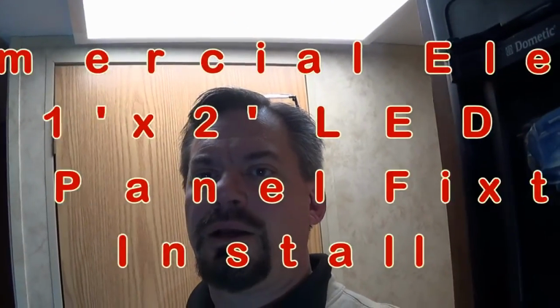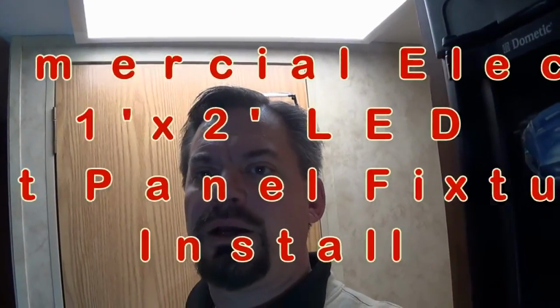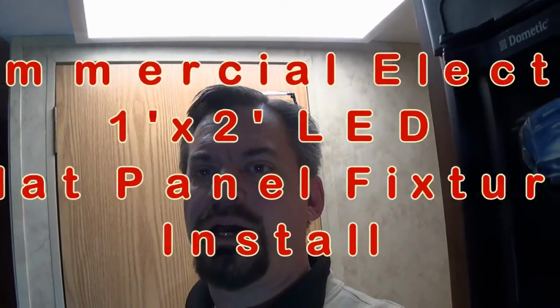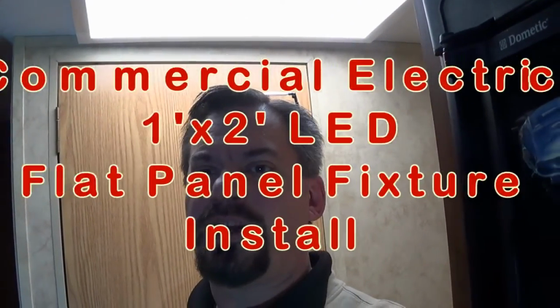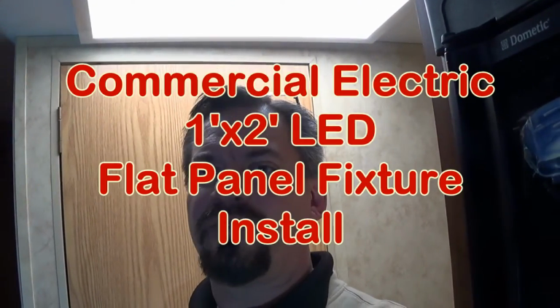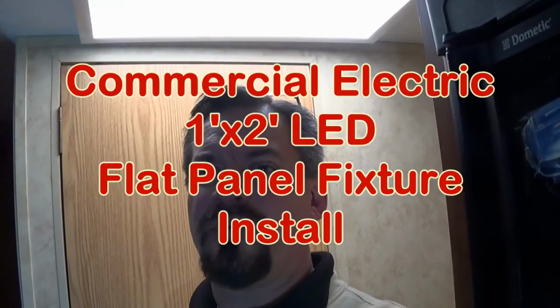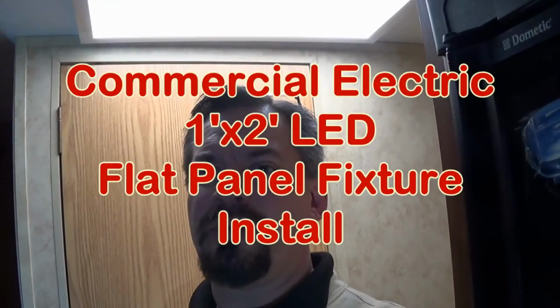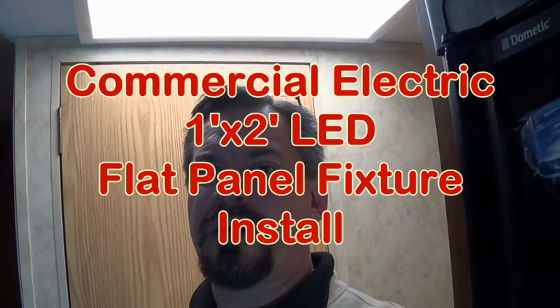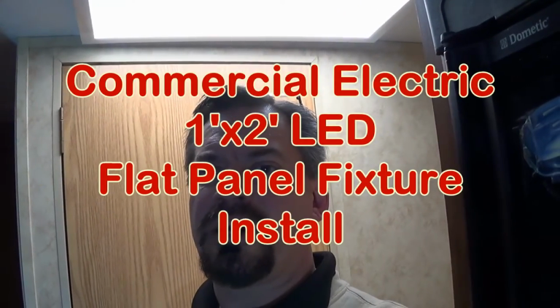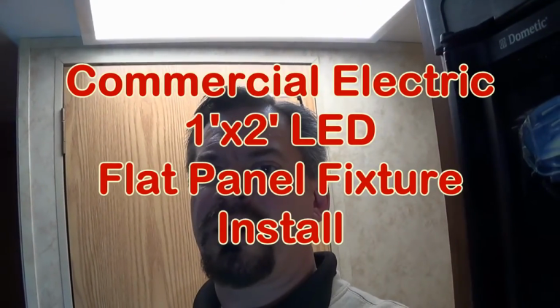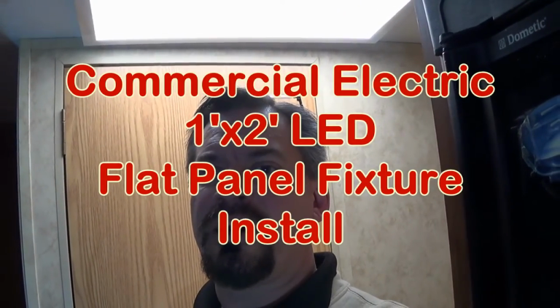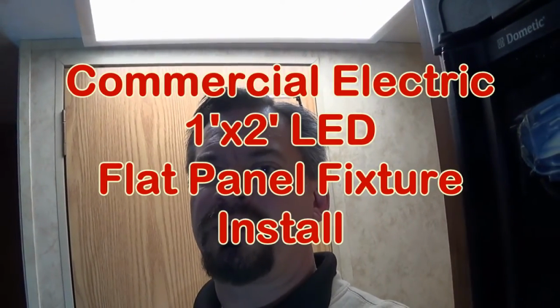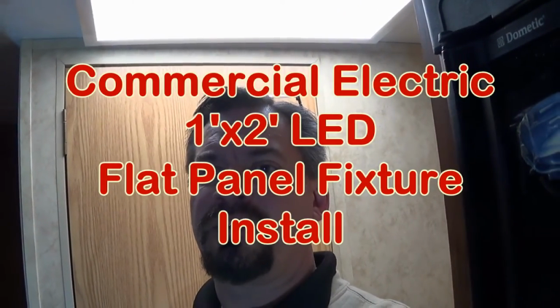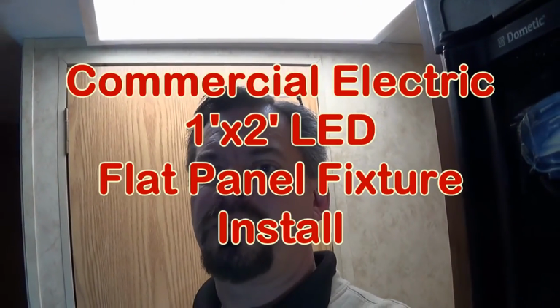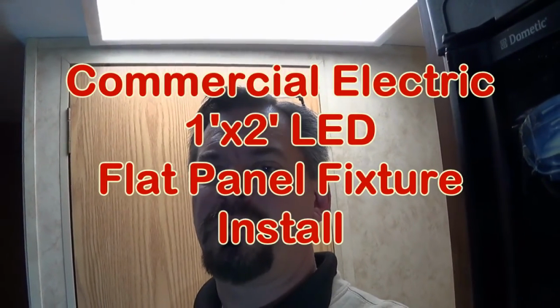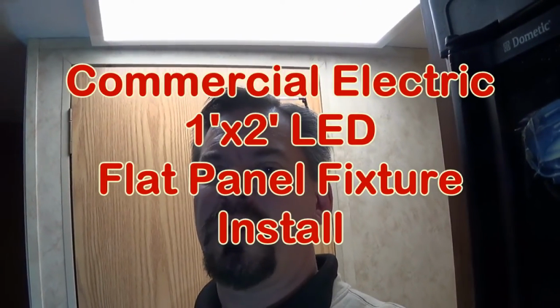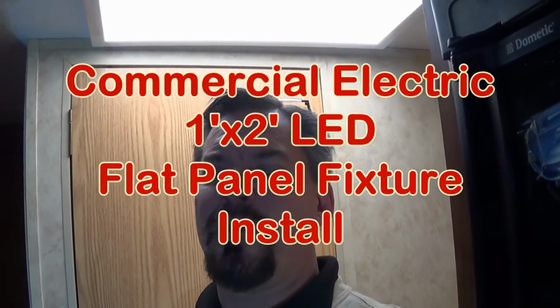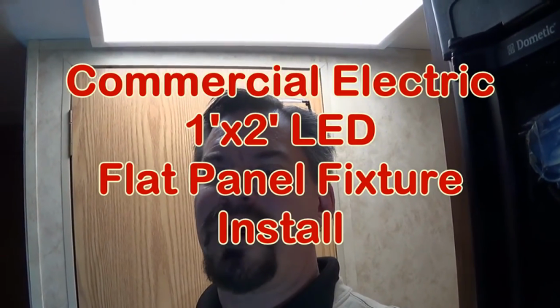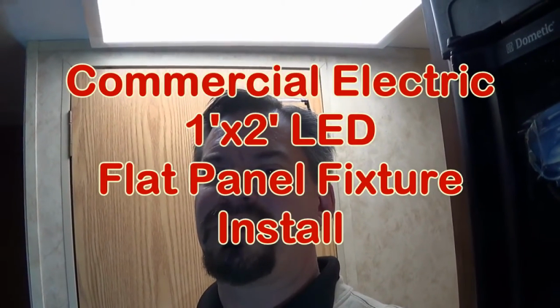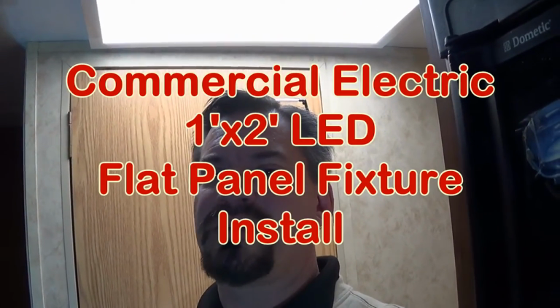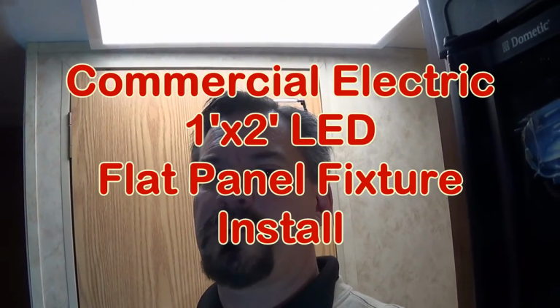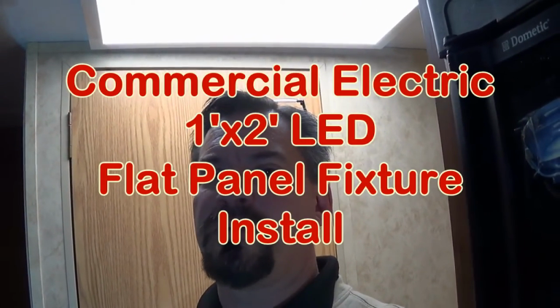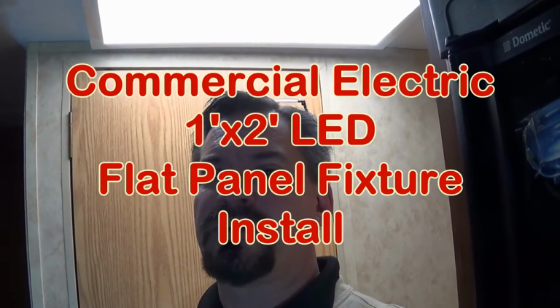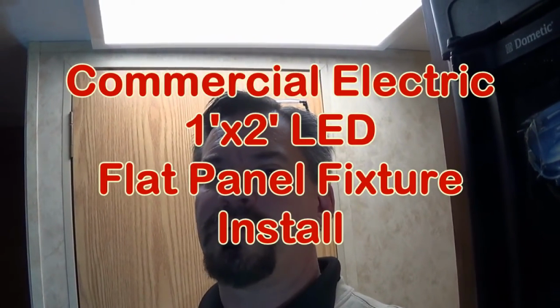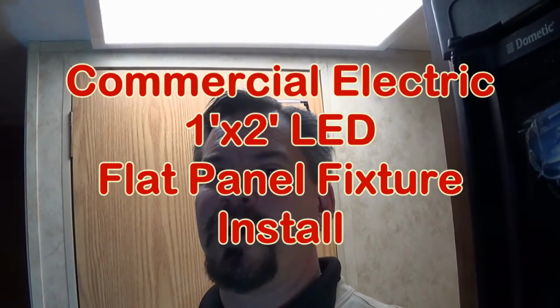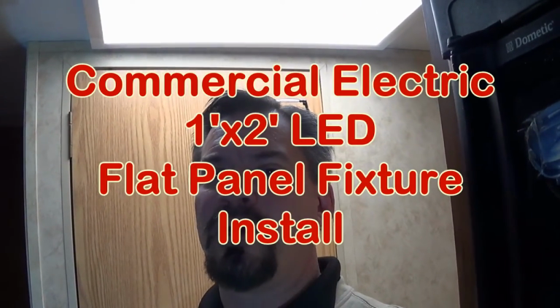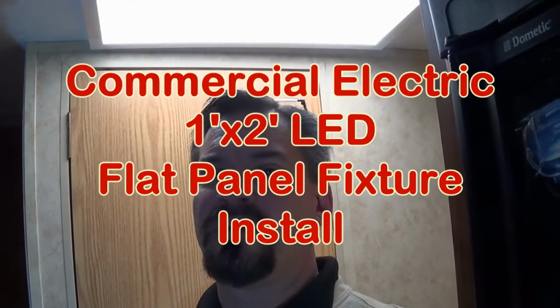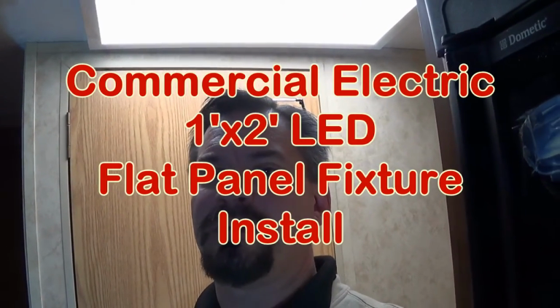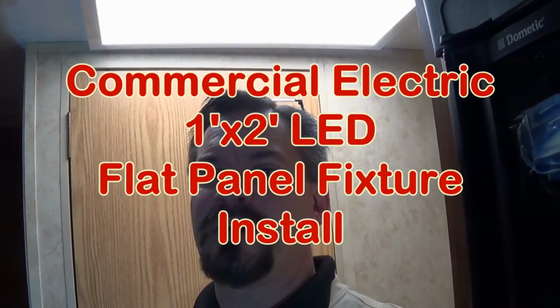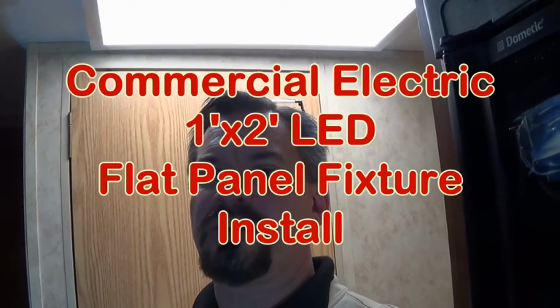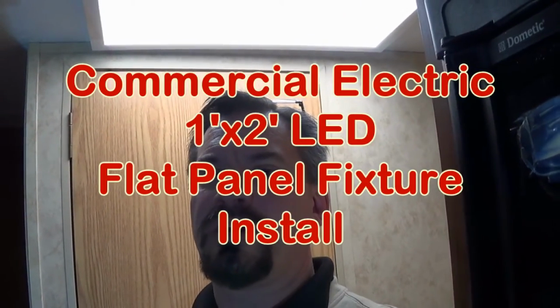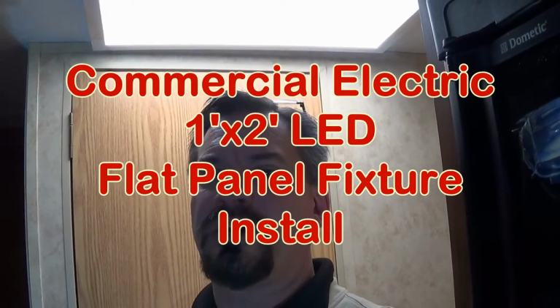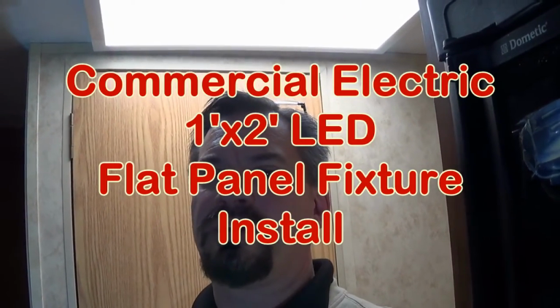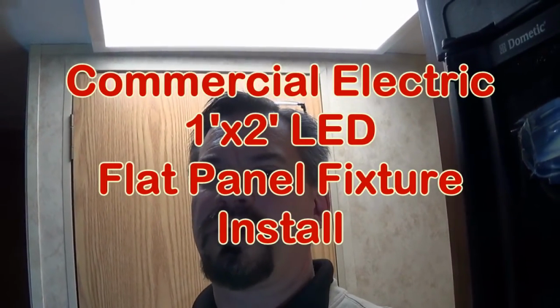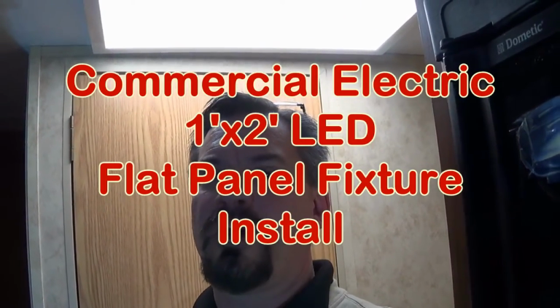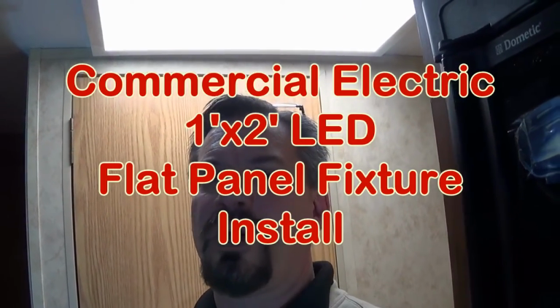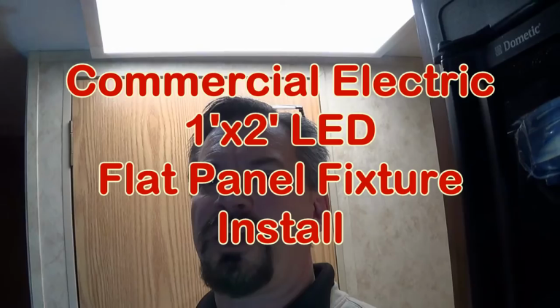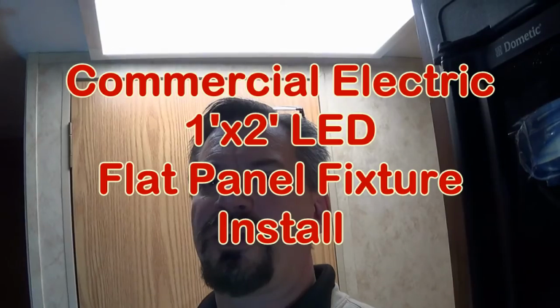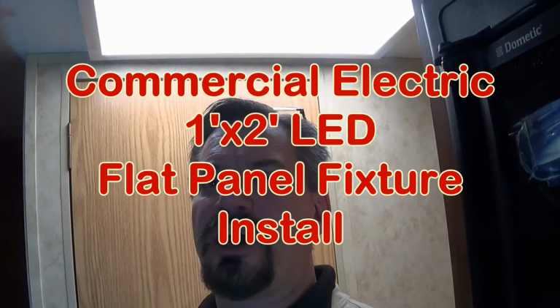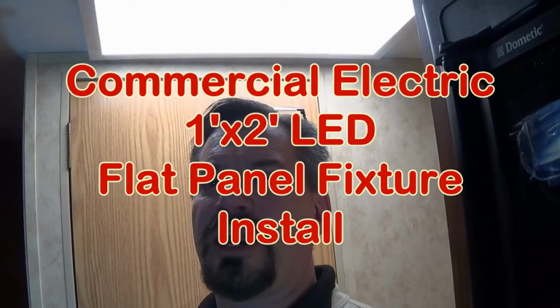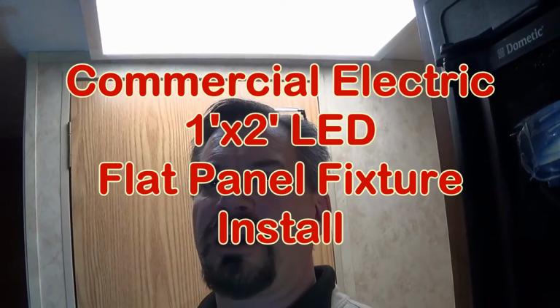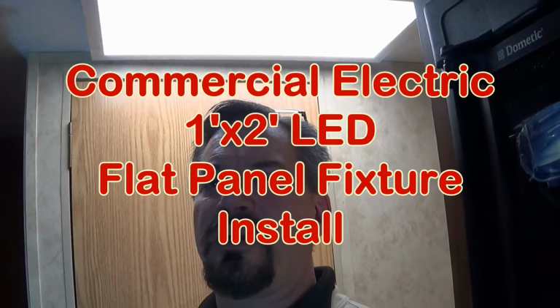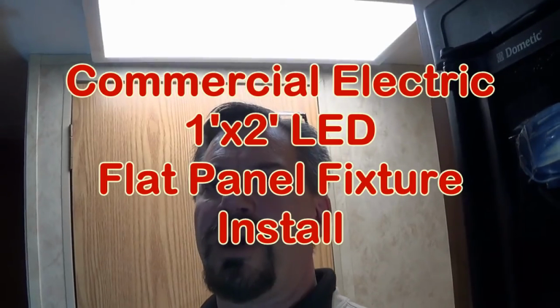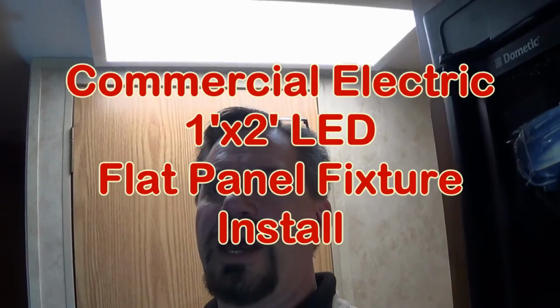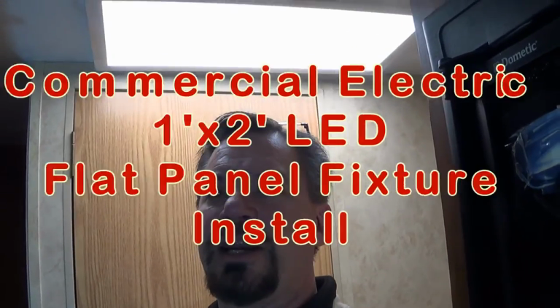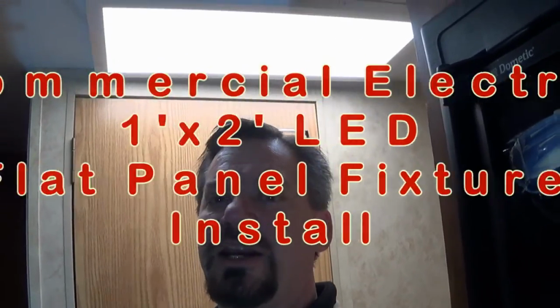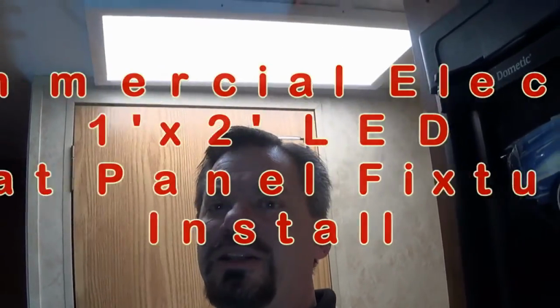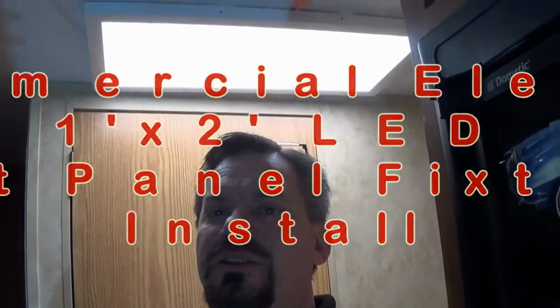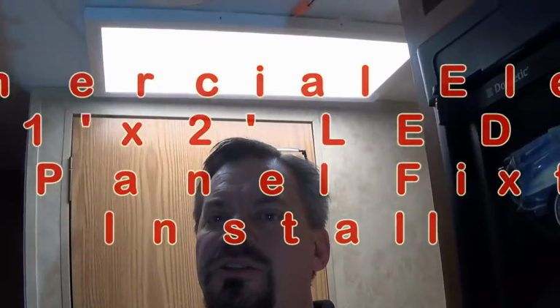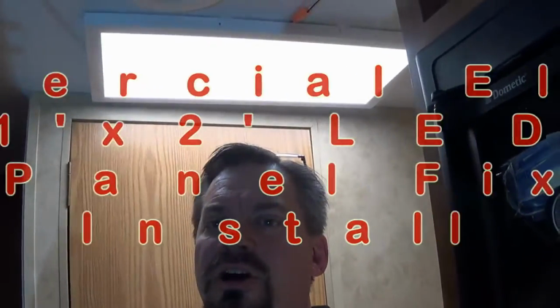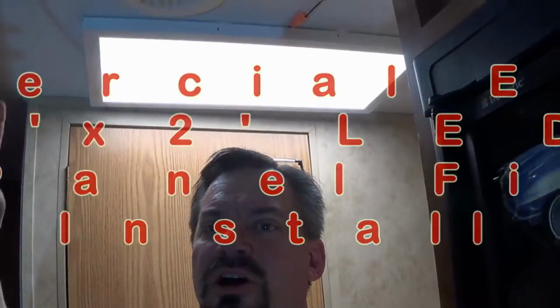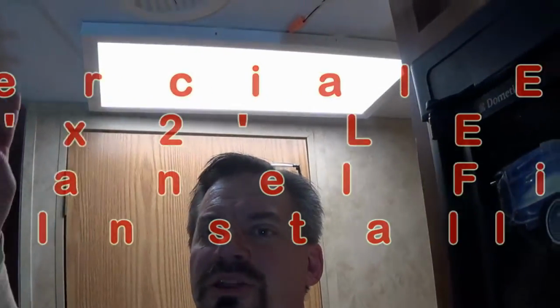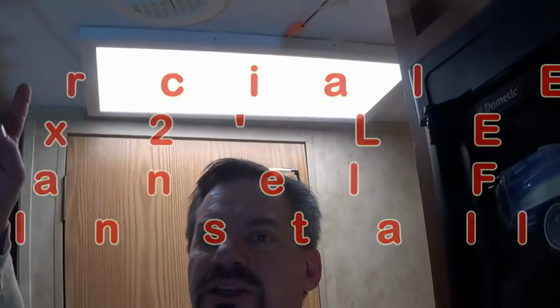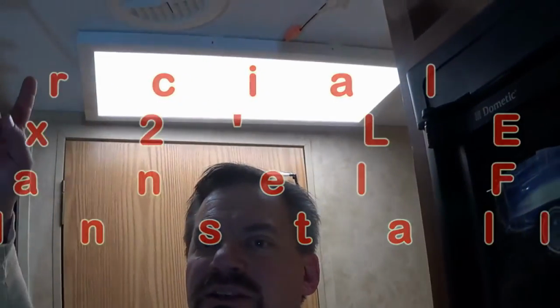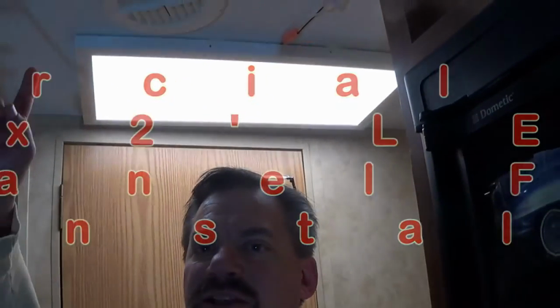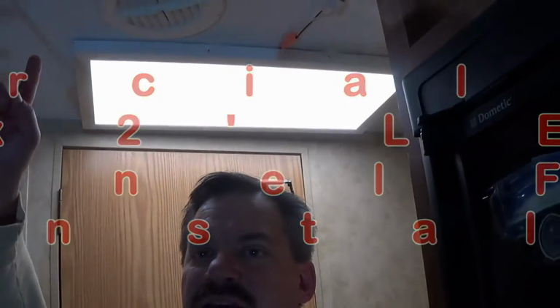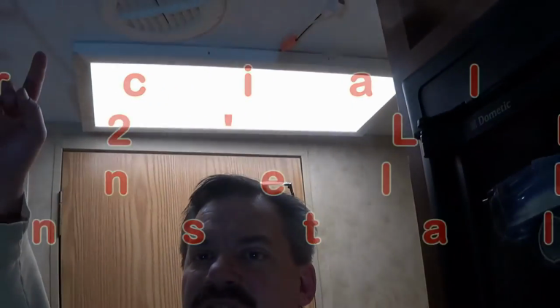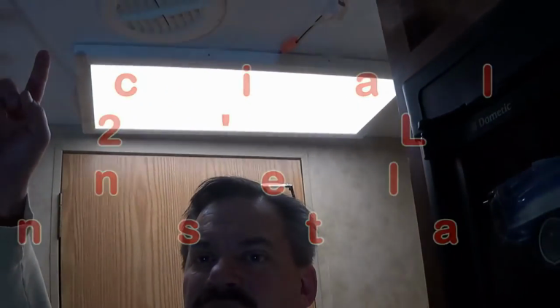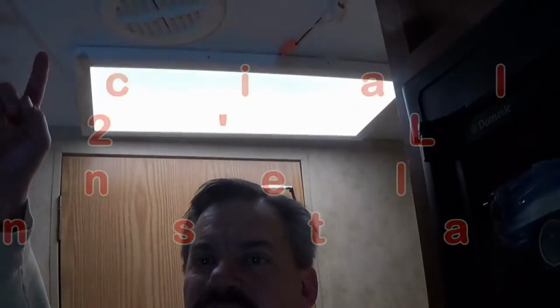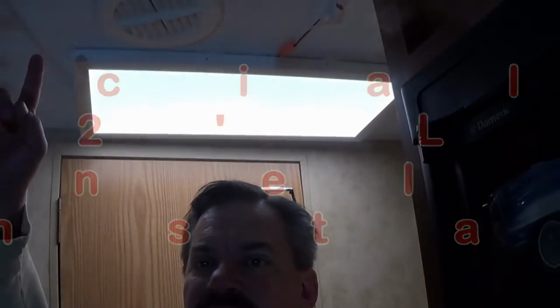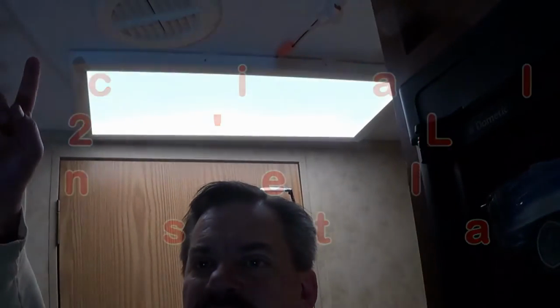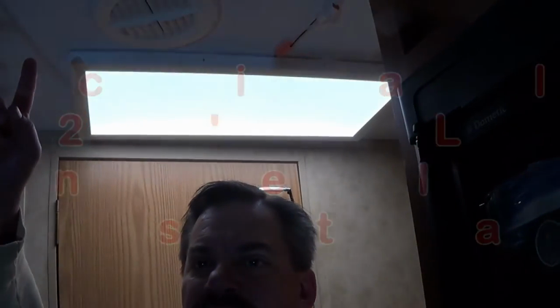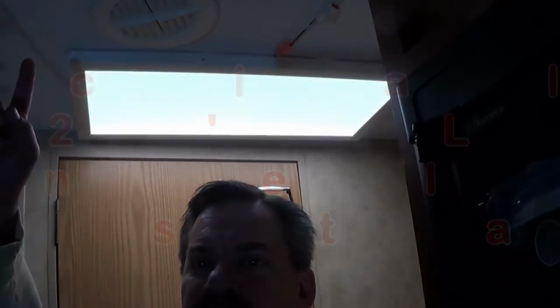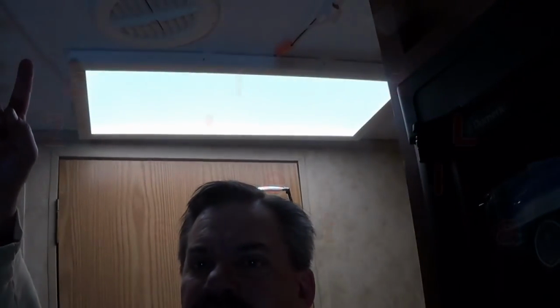Hi, it's Furmbark here. It's been a while since I put some holes in my trailer, so I thought I'd go ahead and install this light right here.